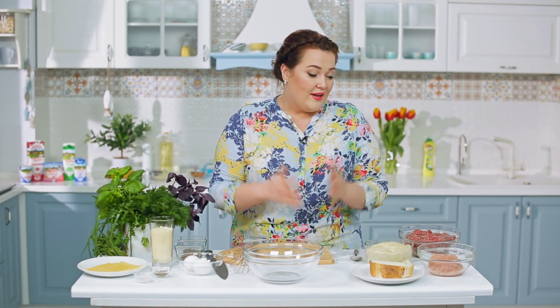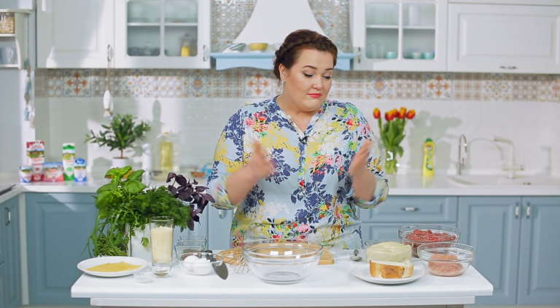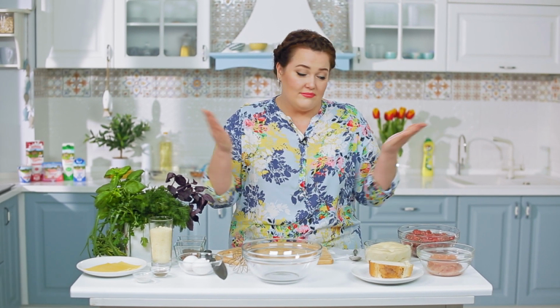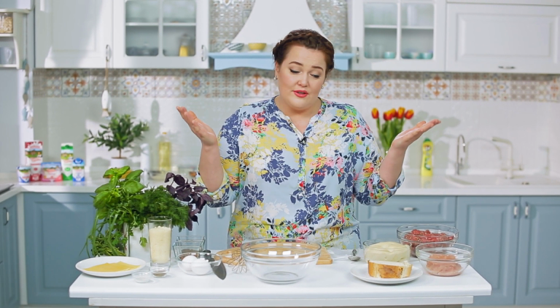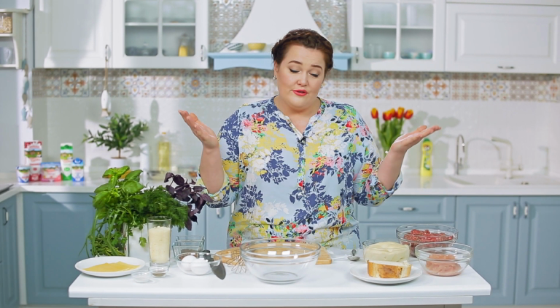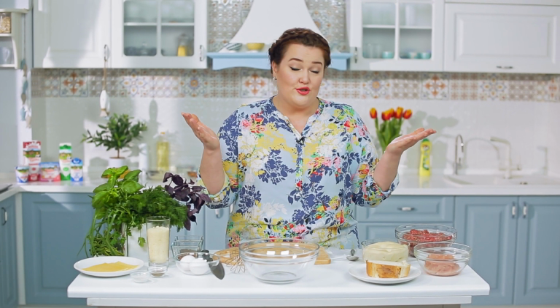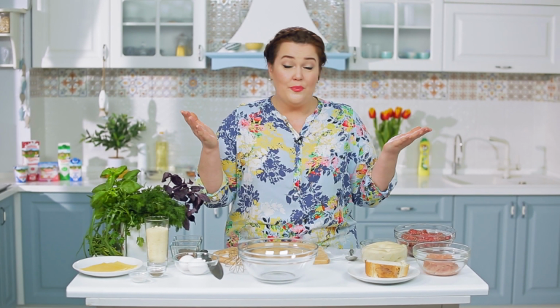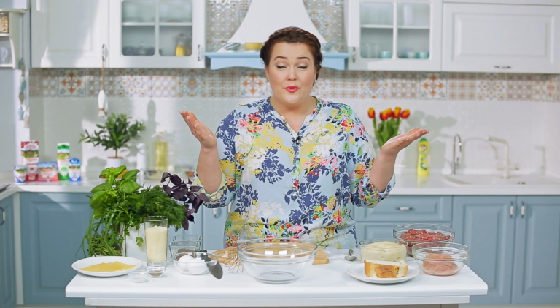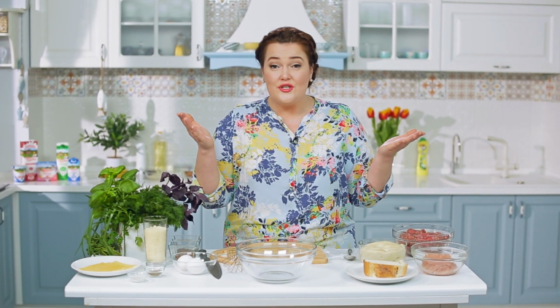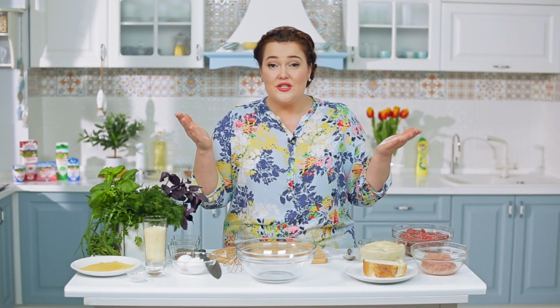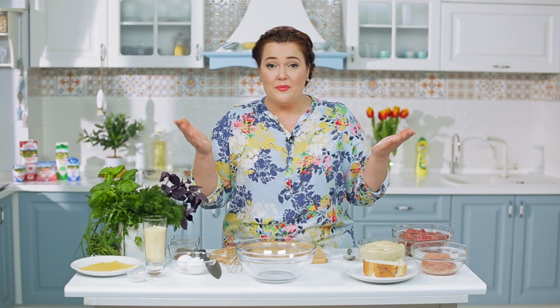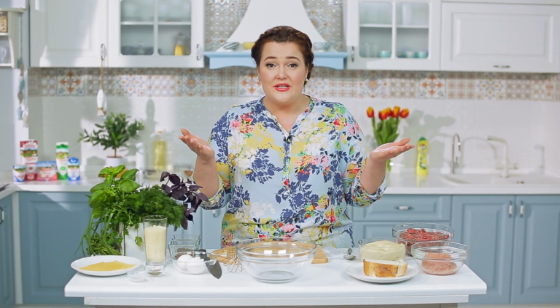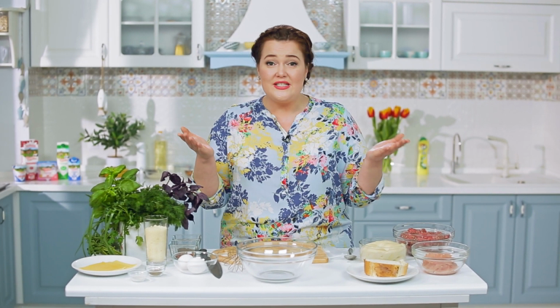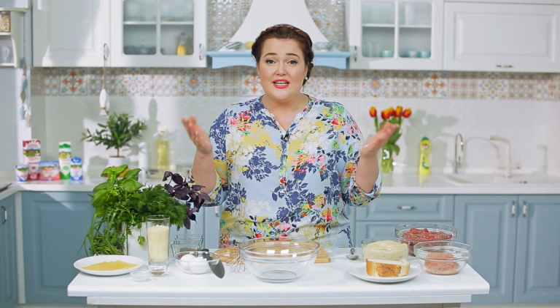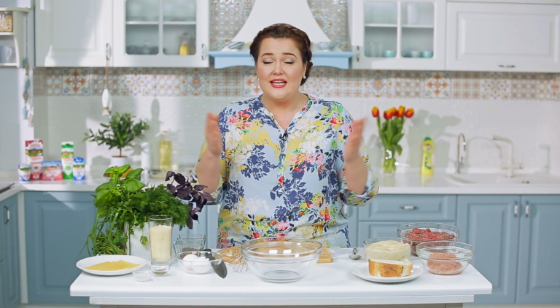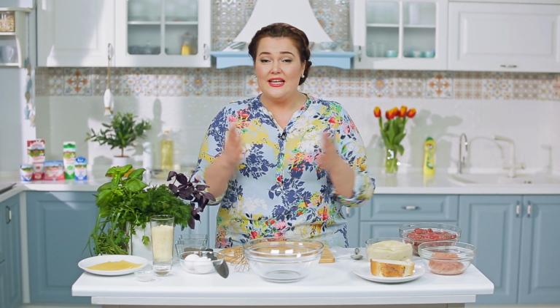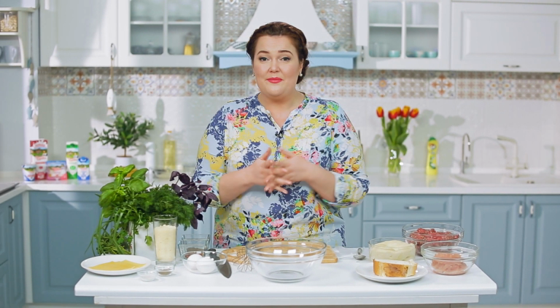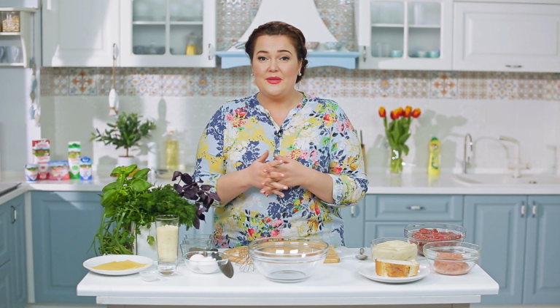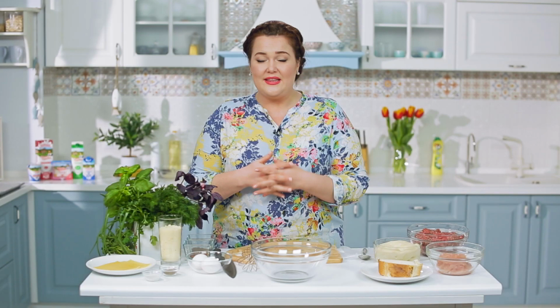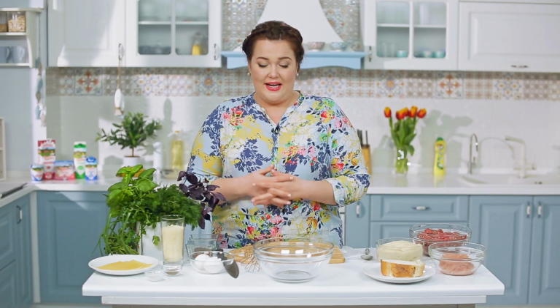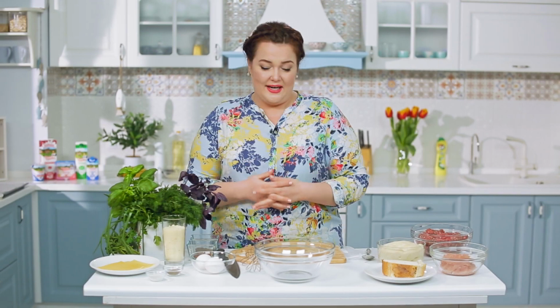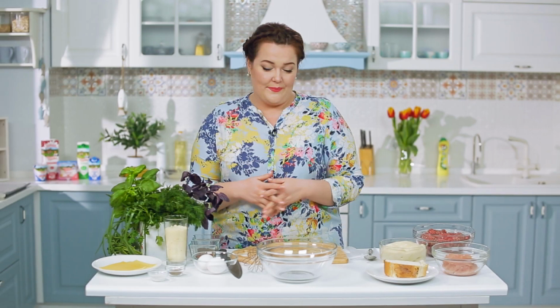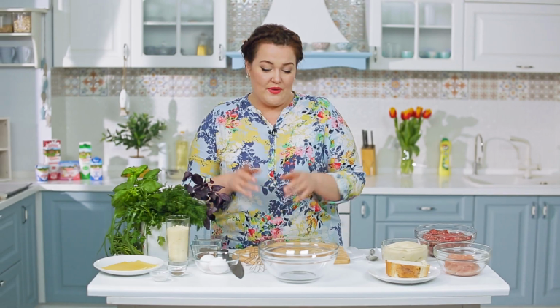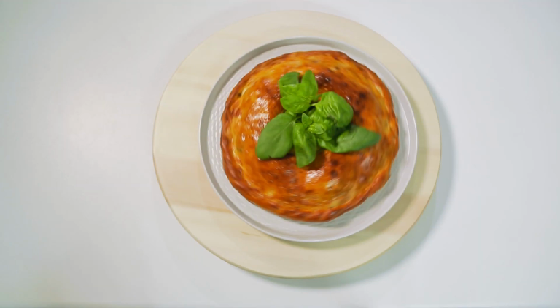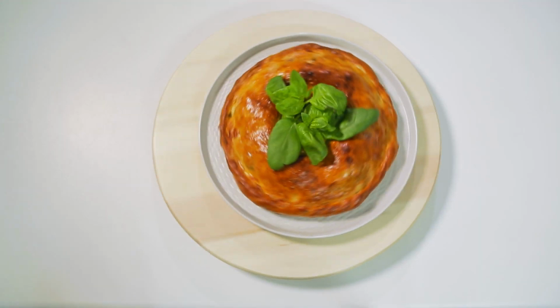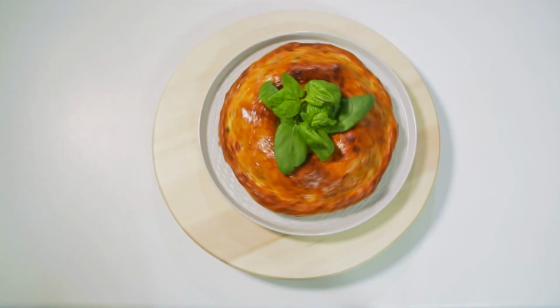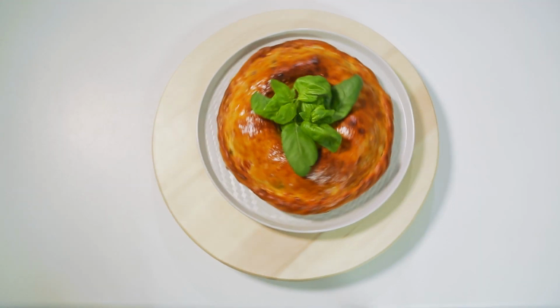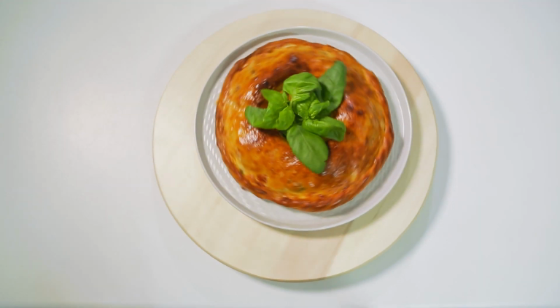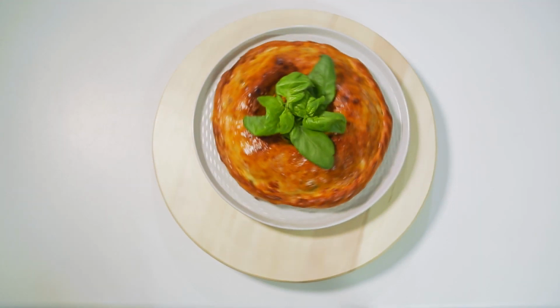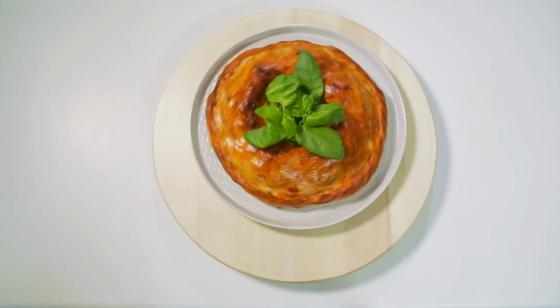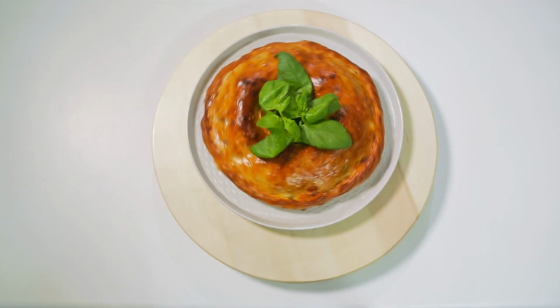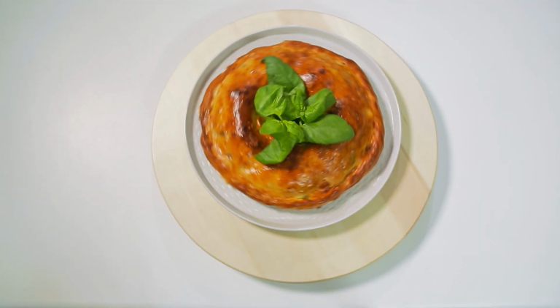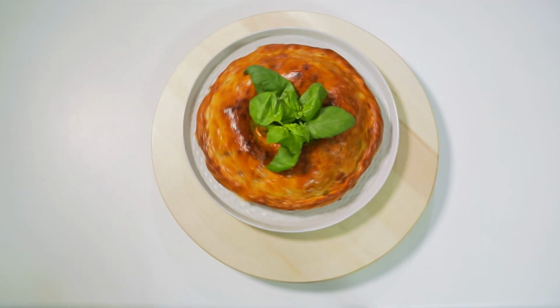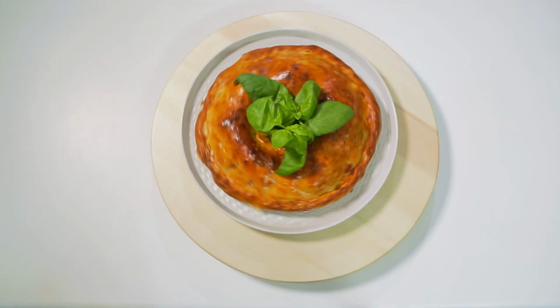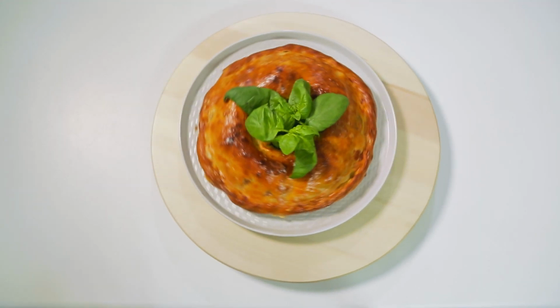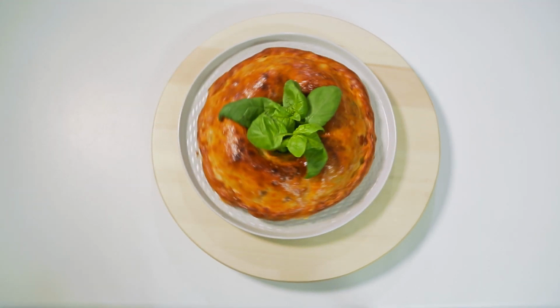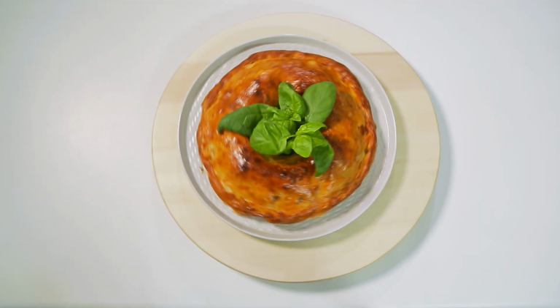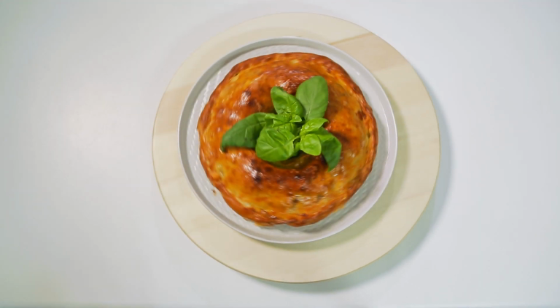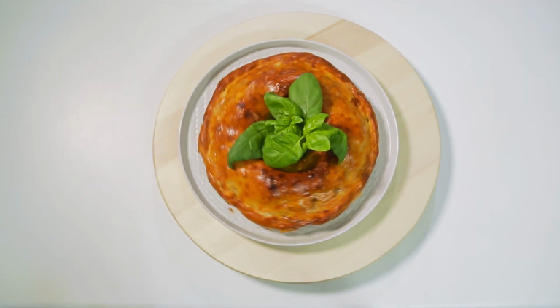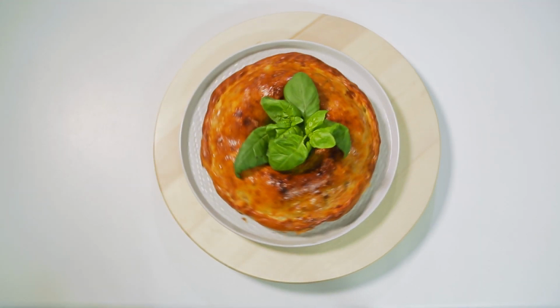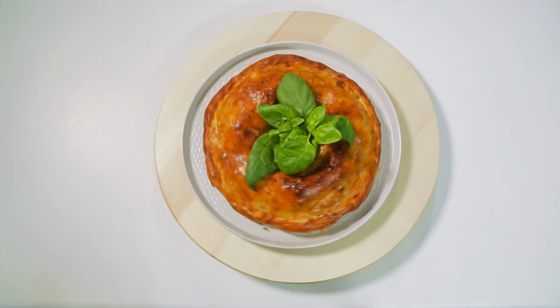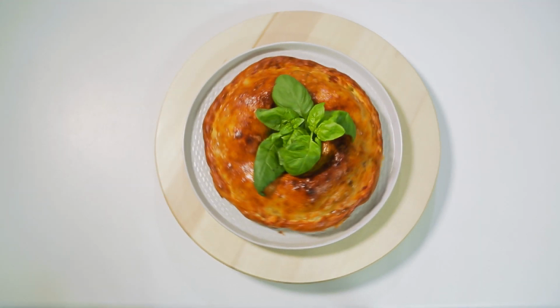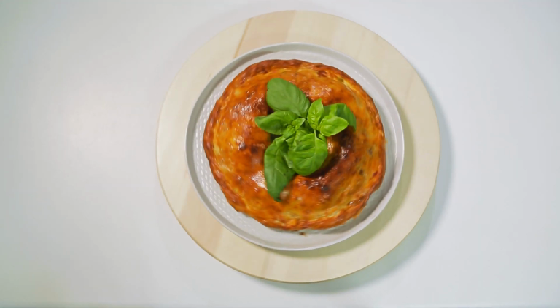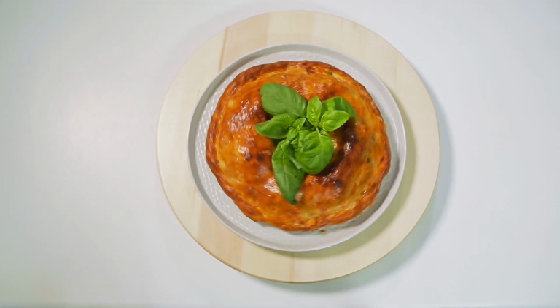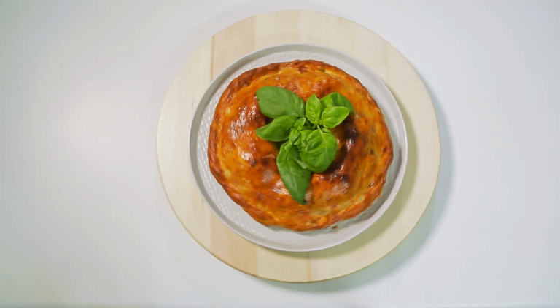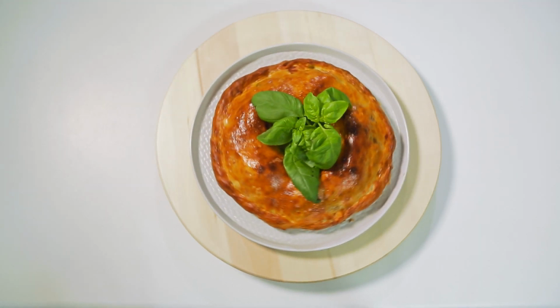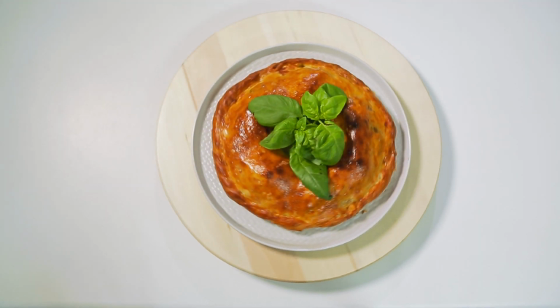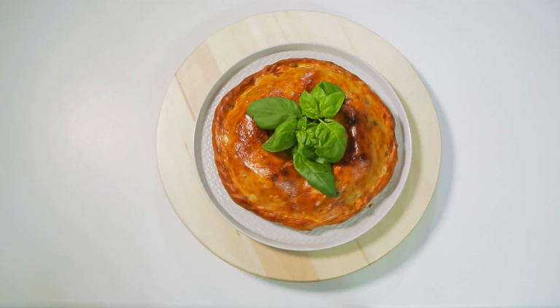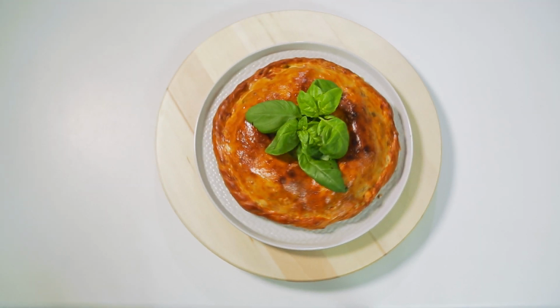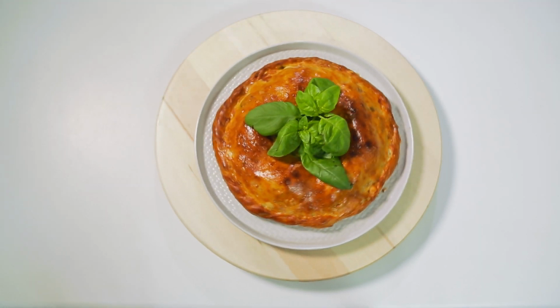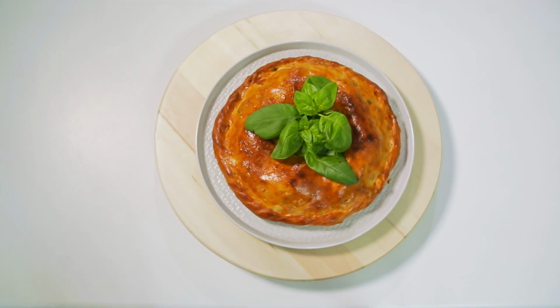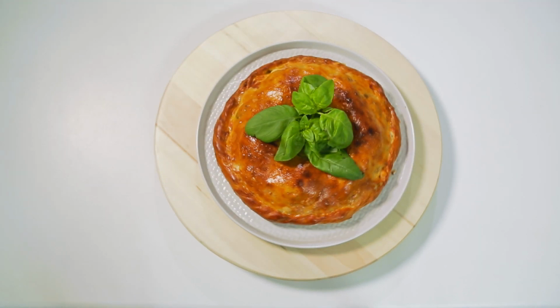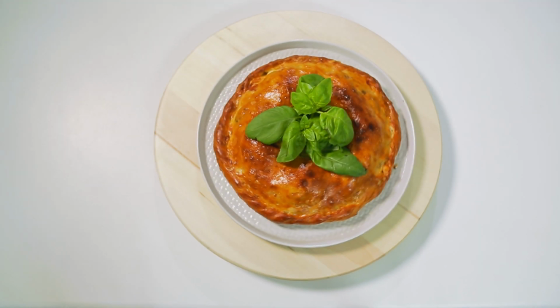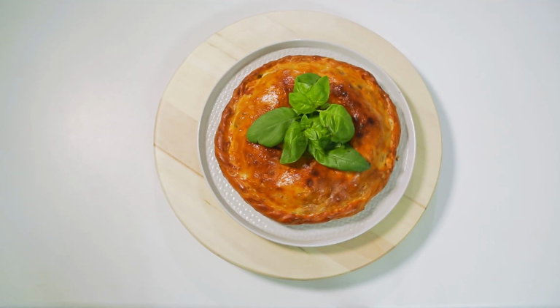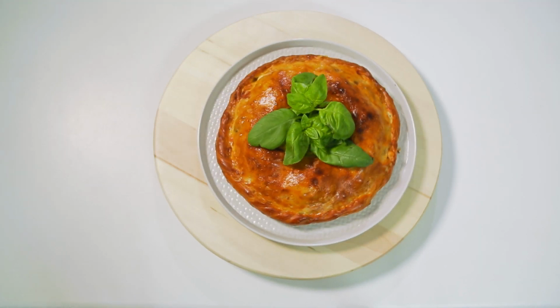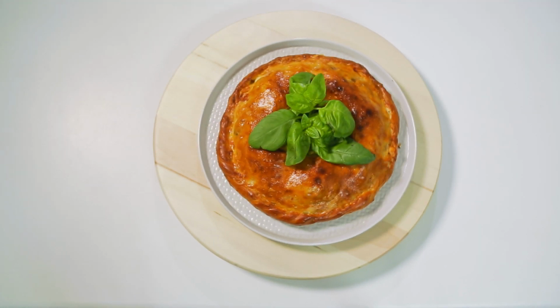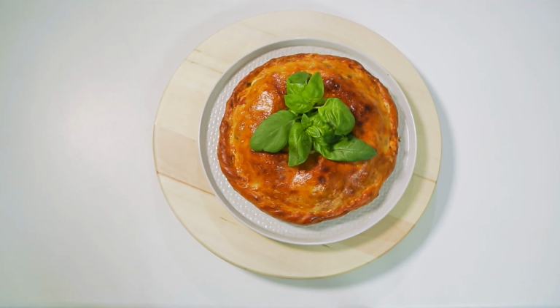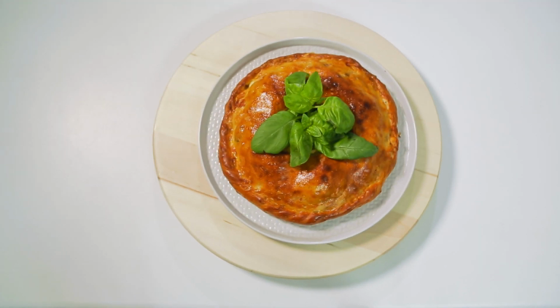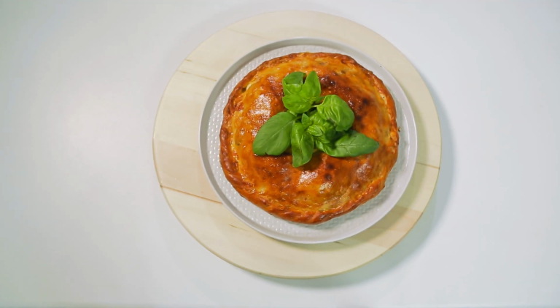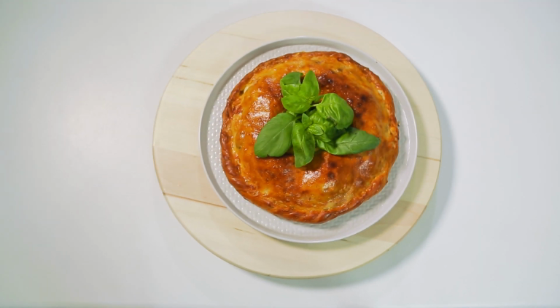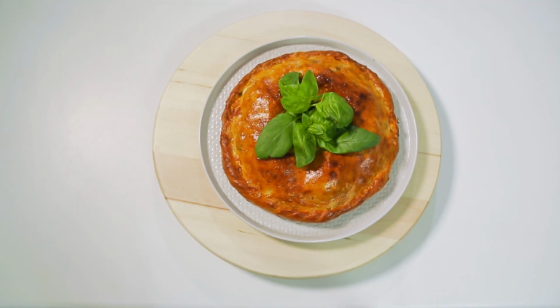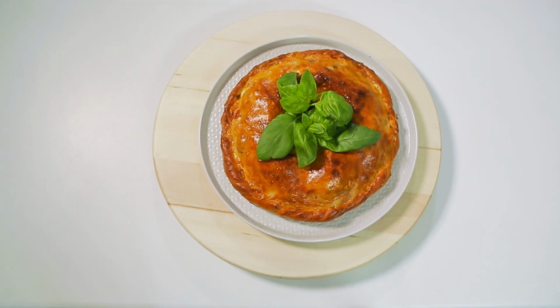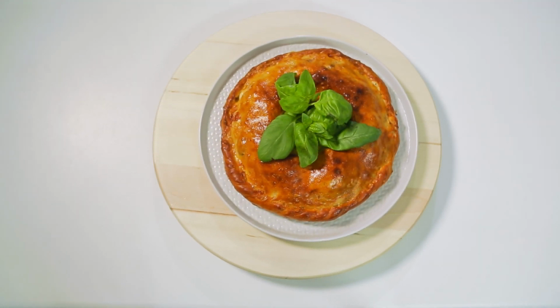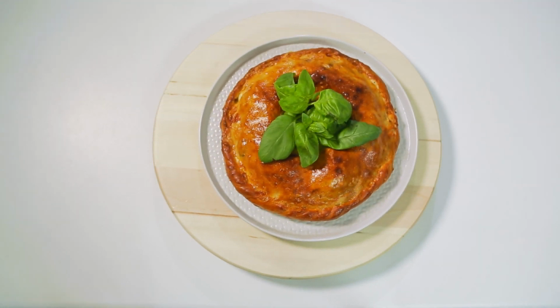Всё просто, быстро и элементарно. Блюдо для всей семьи — аппетитный пирог с мясной начинкой.